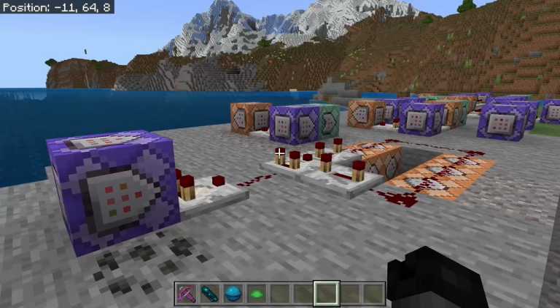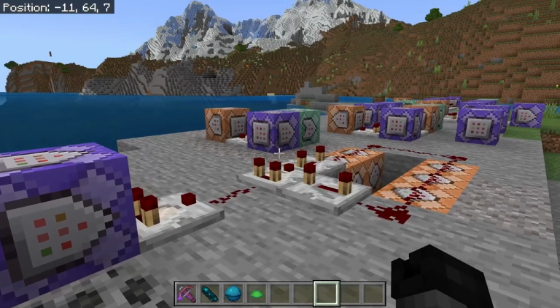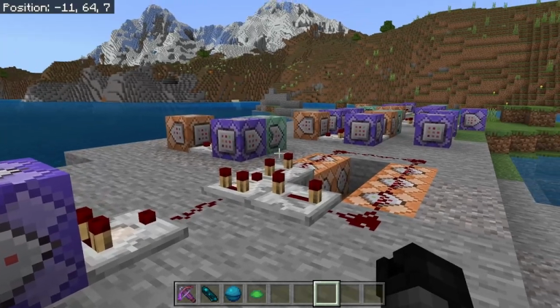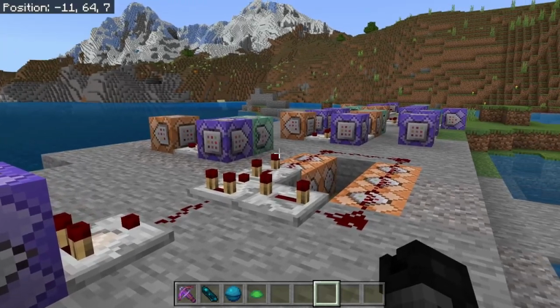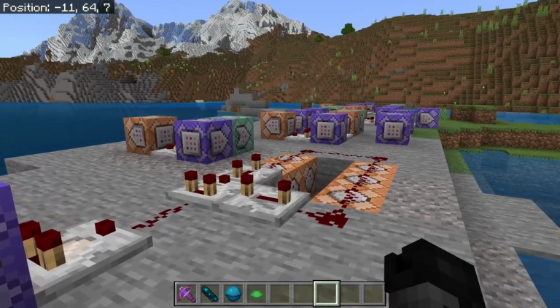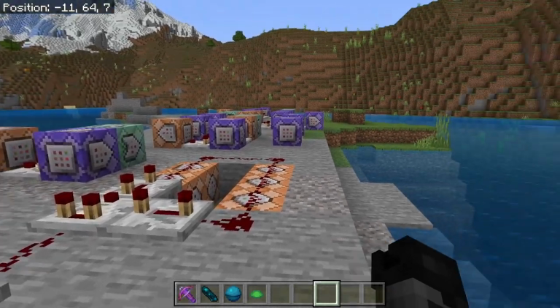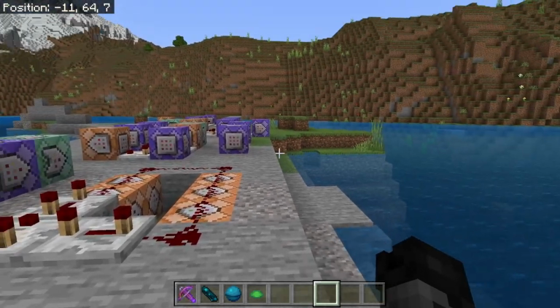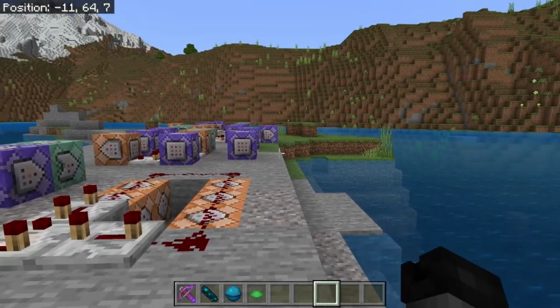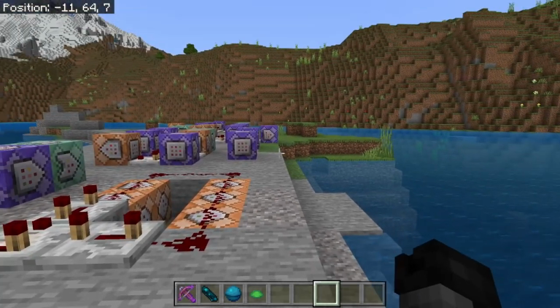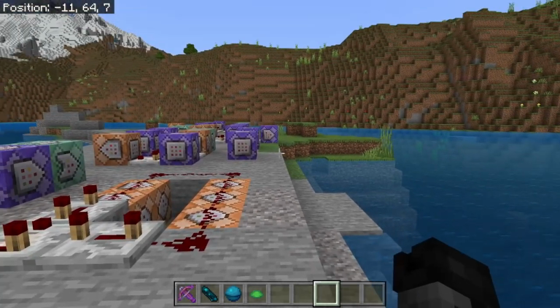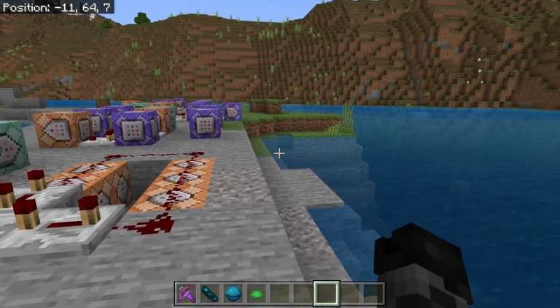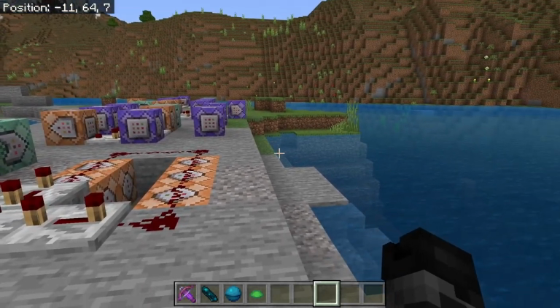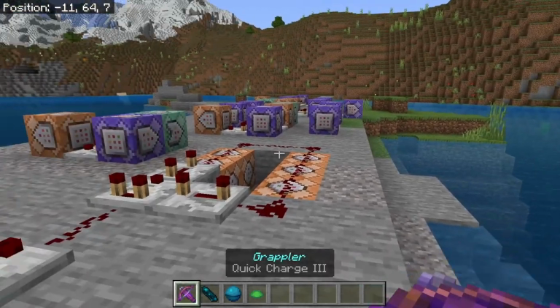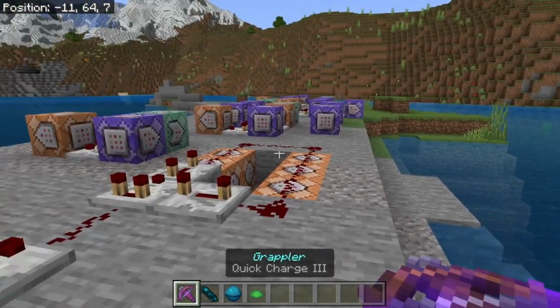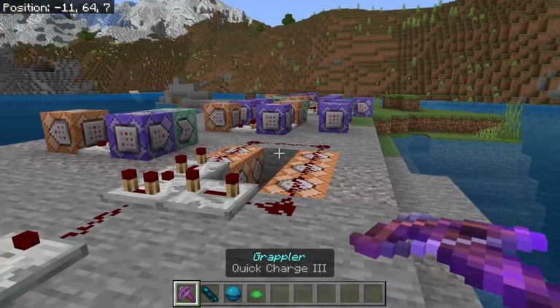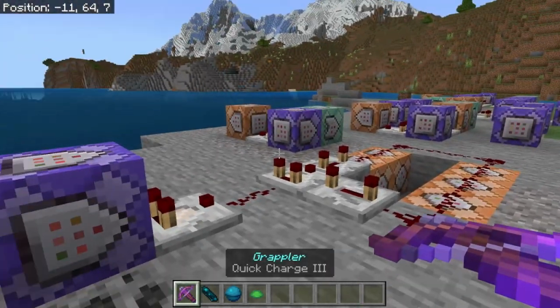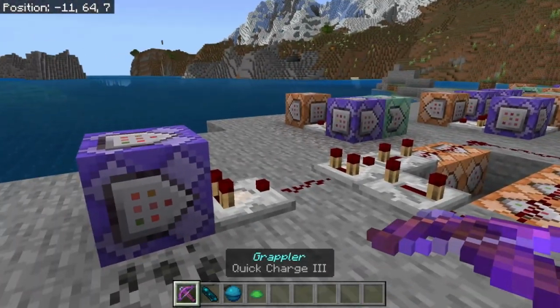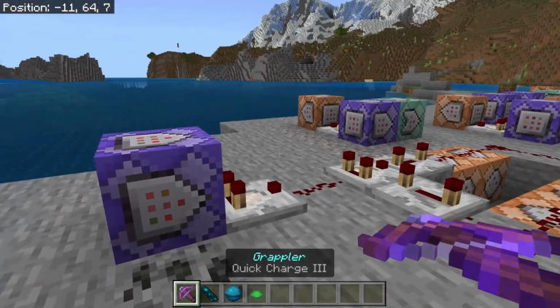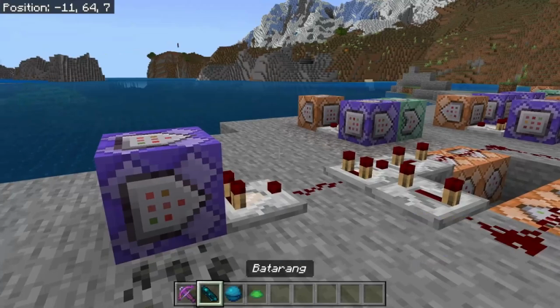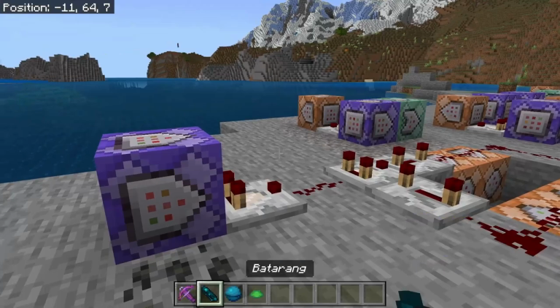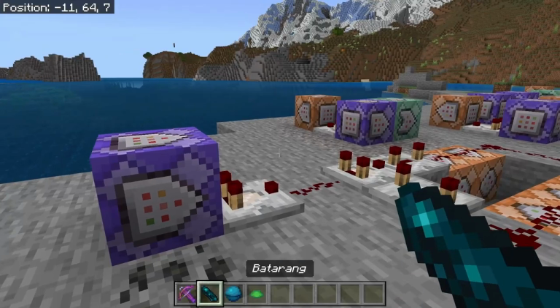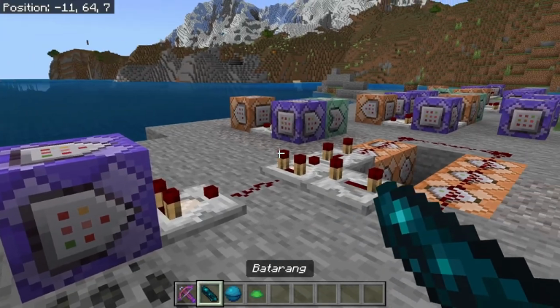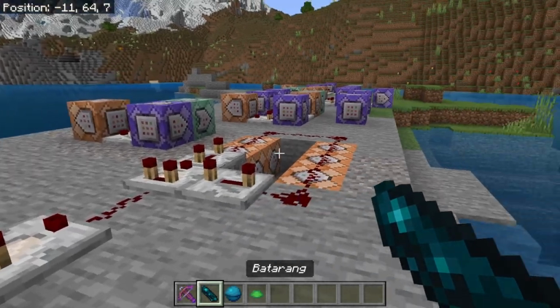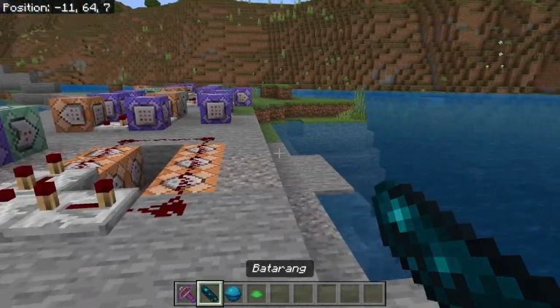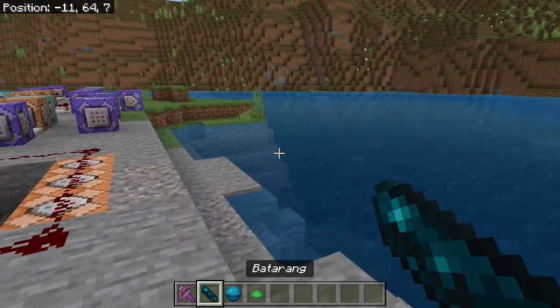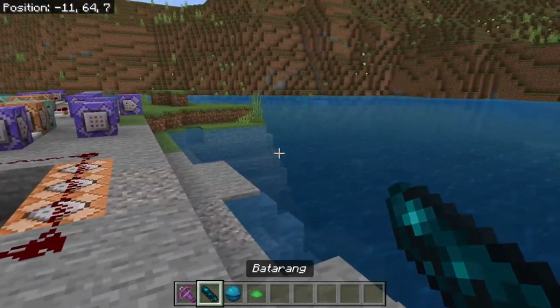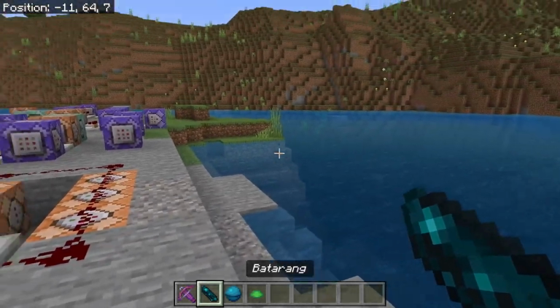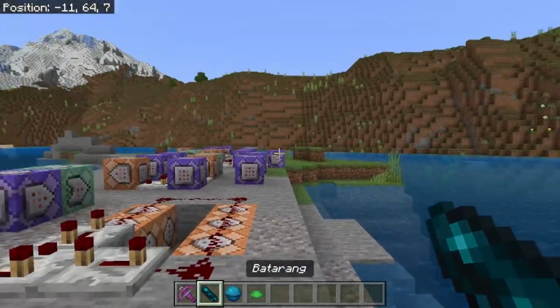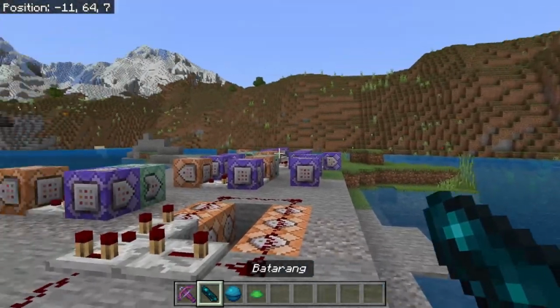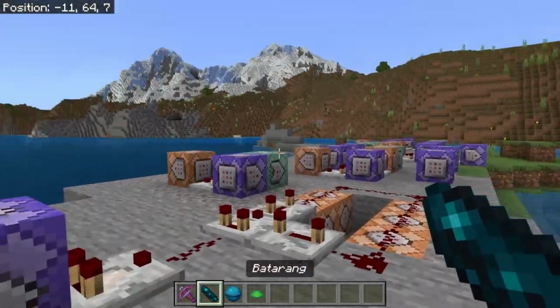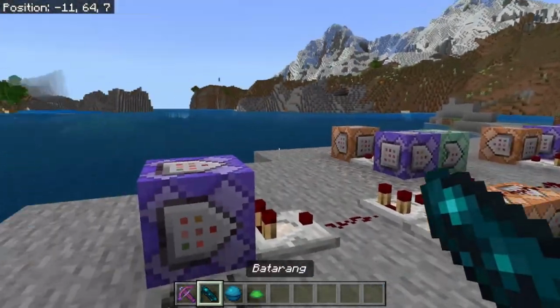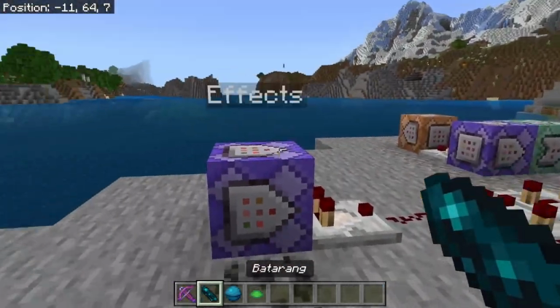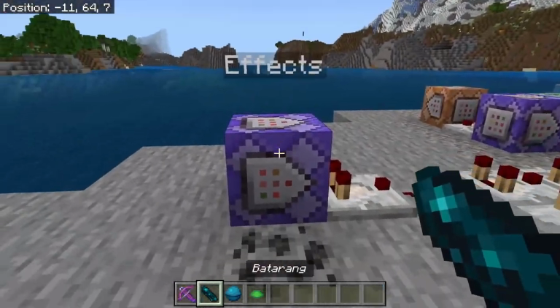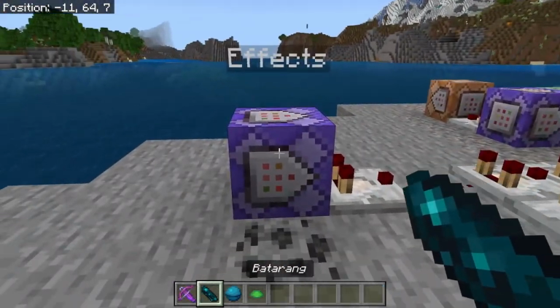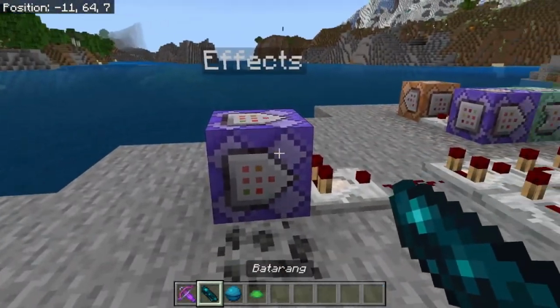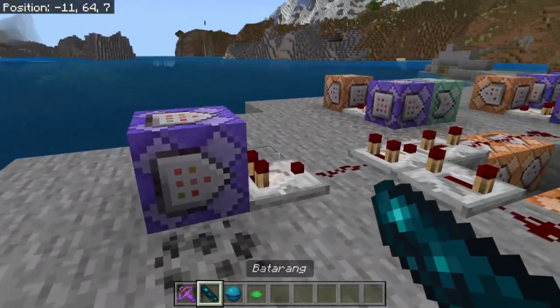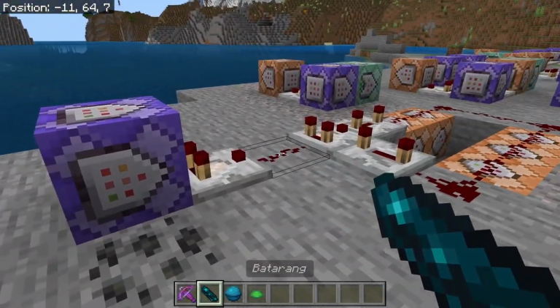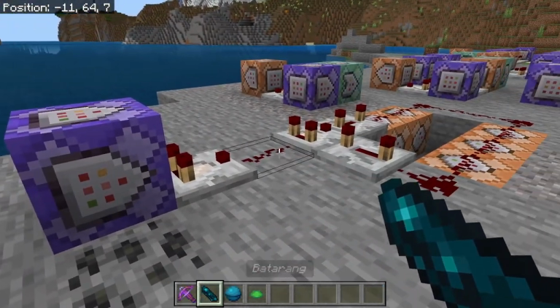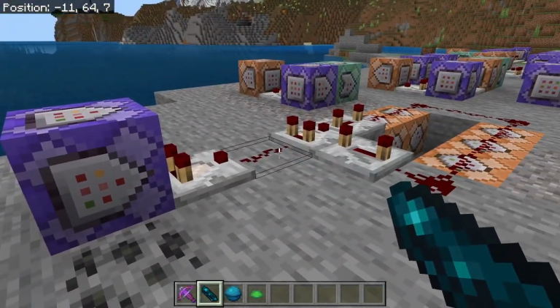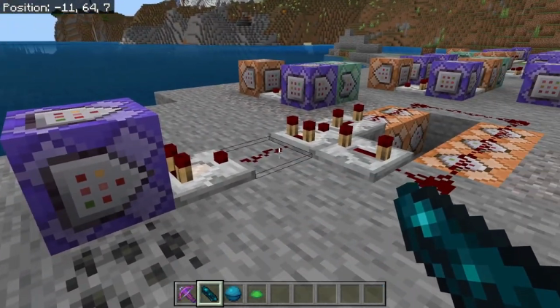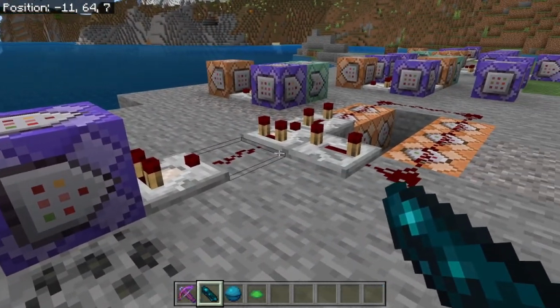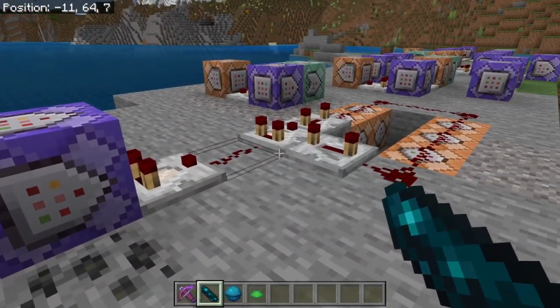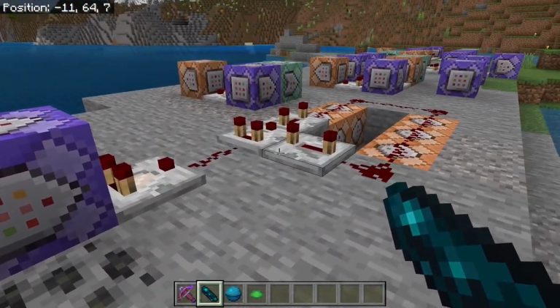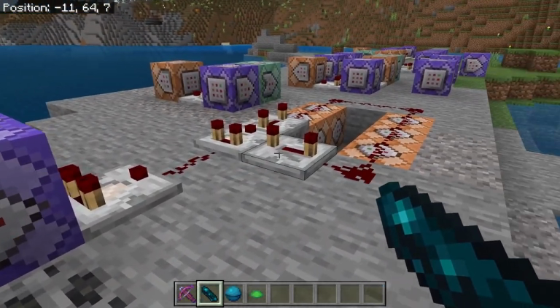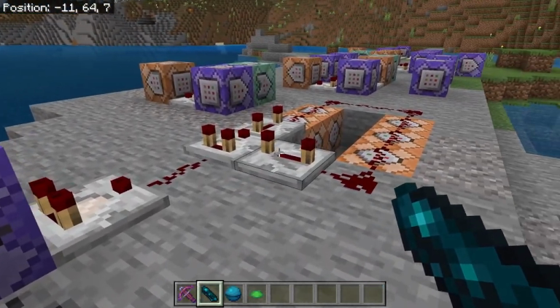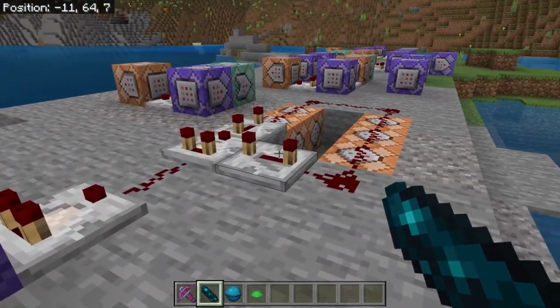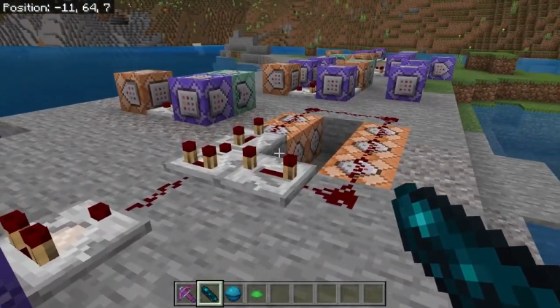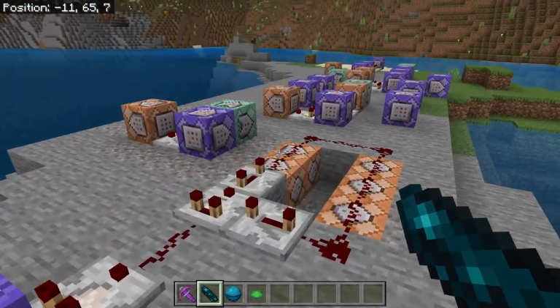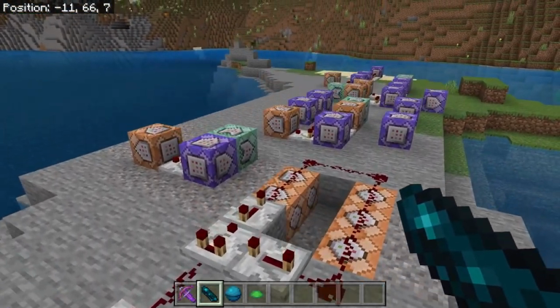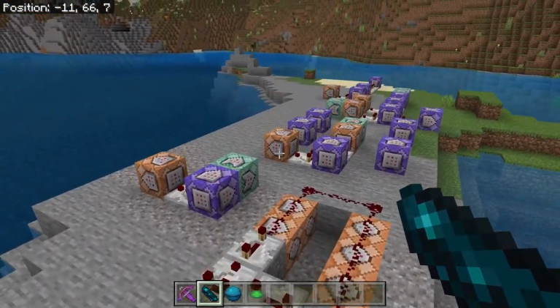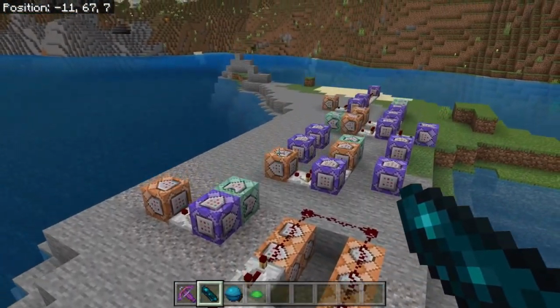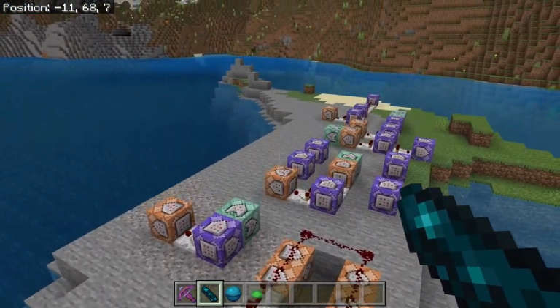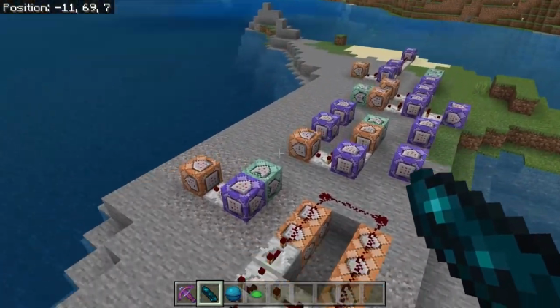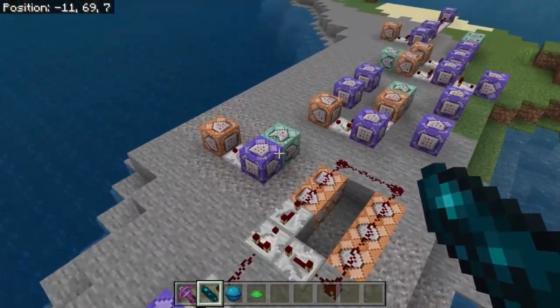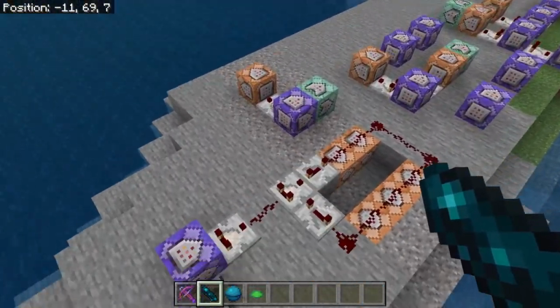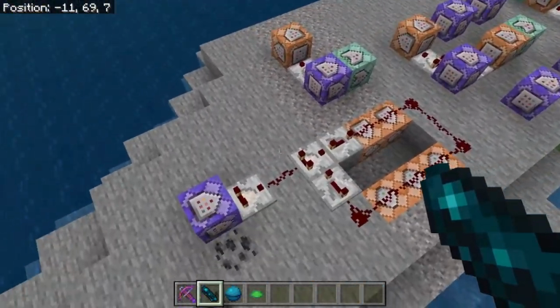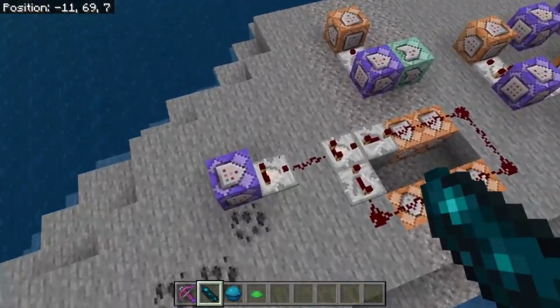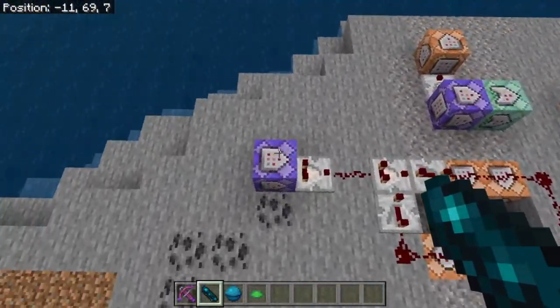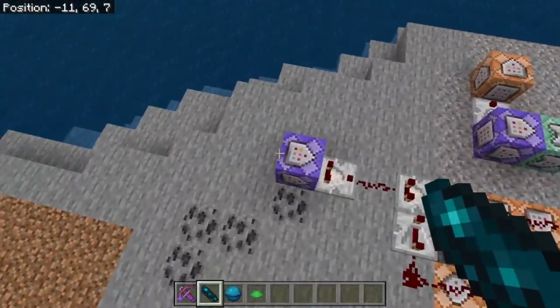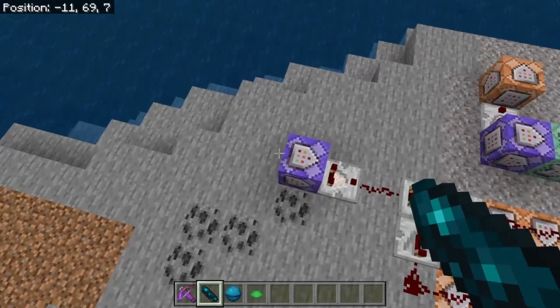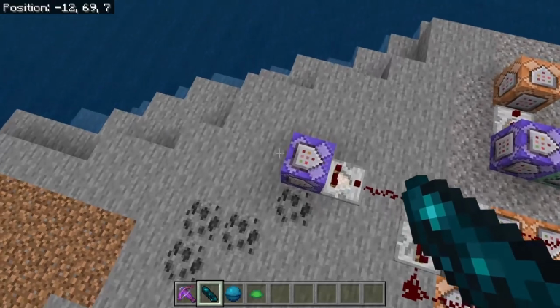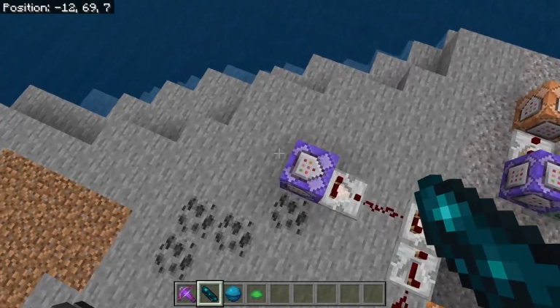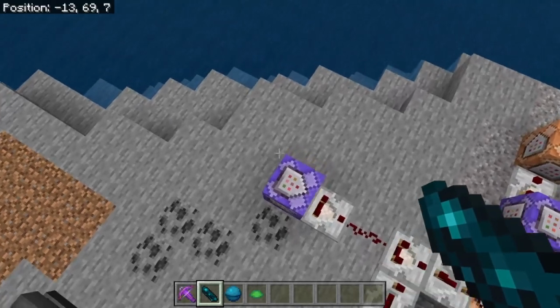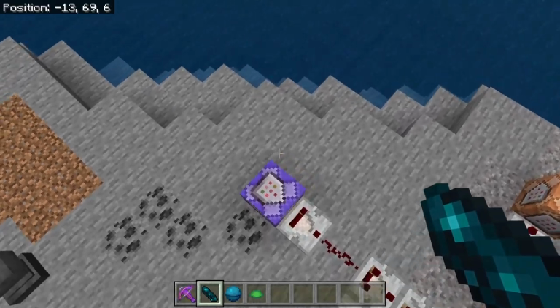Now remember, don't kill any turtles — you don't get scutes from killing them. You get scutes from raising them and protecting them. And now you have all the gear. In order to get it to work right, we're going to have to work through these commands. But don't worry, I will tell you everything you need to know.